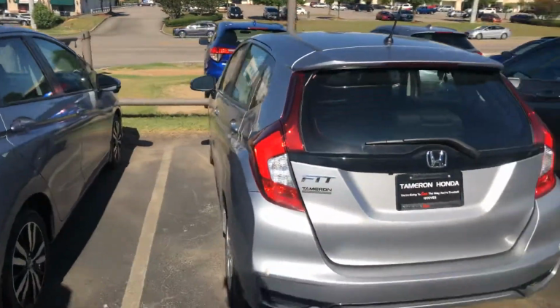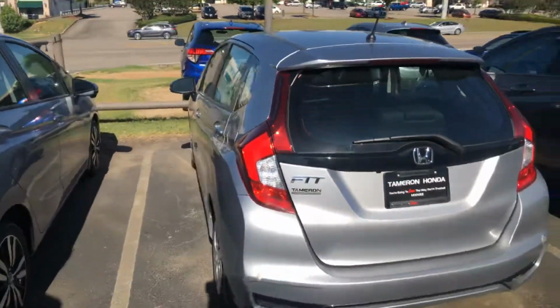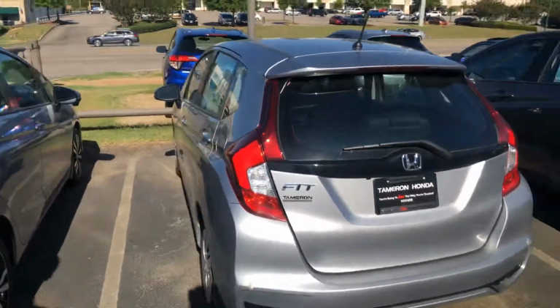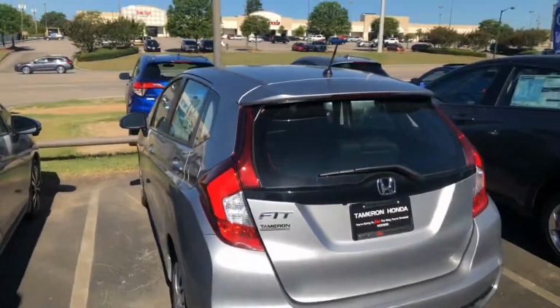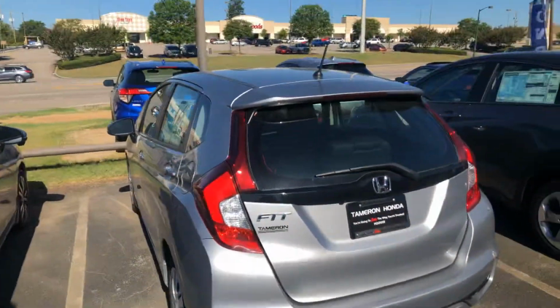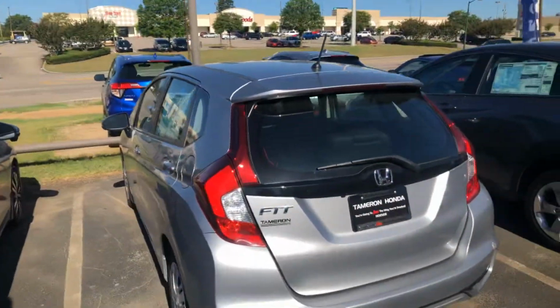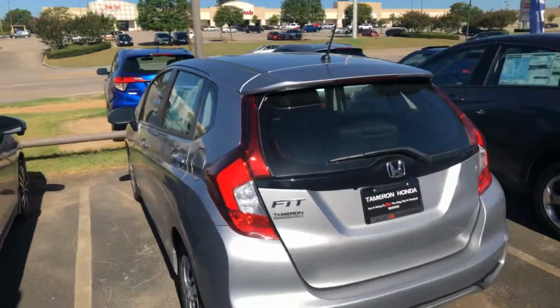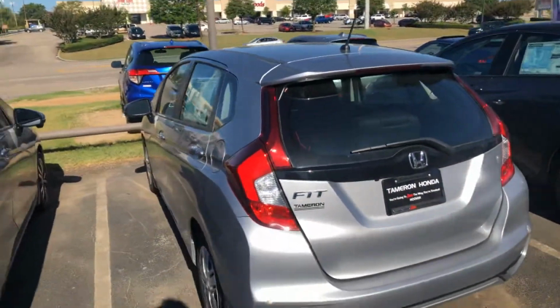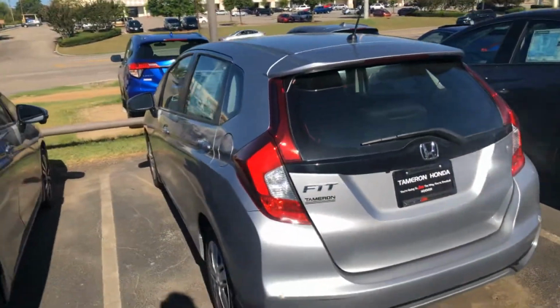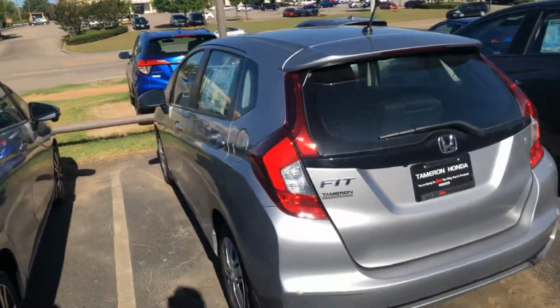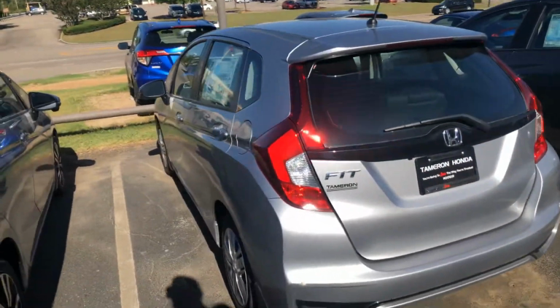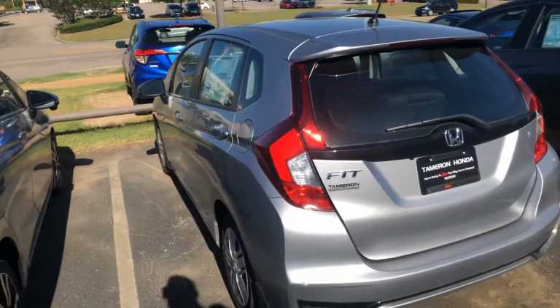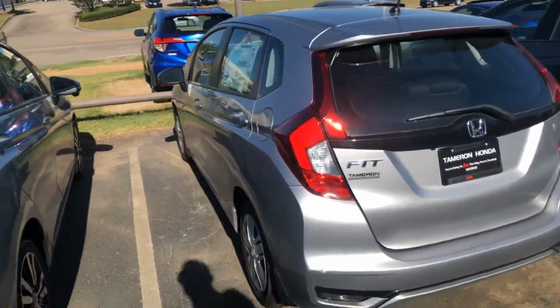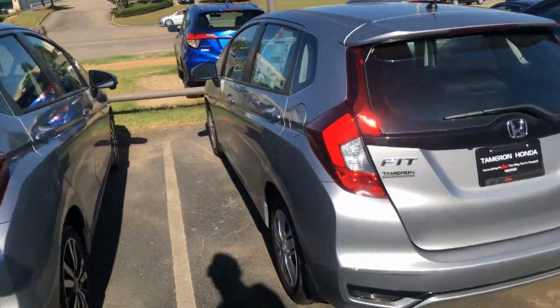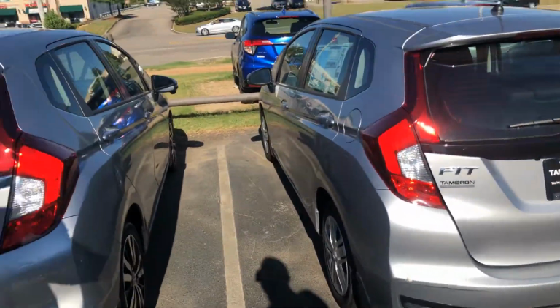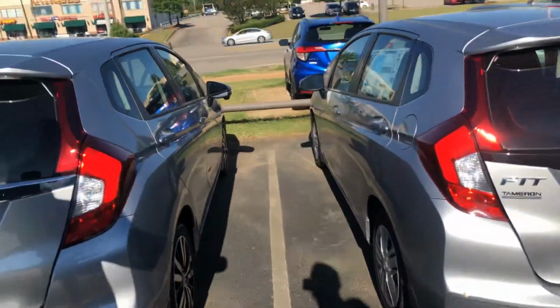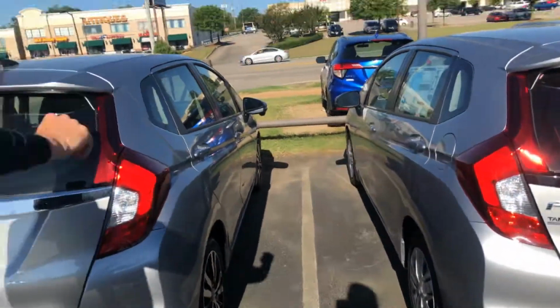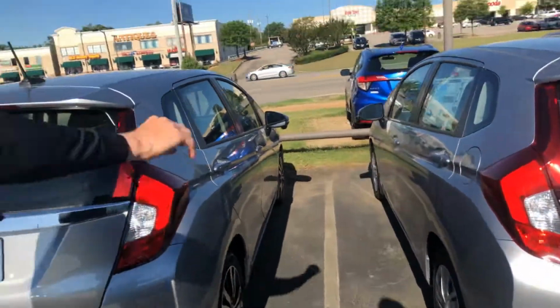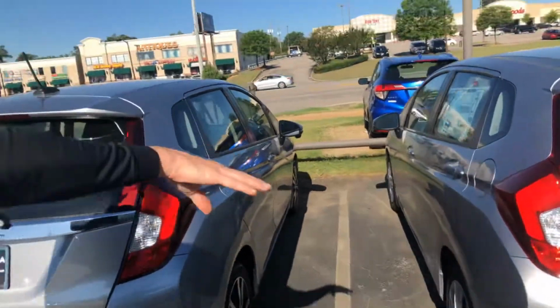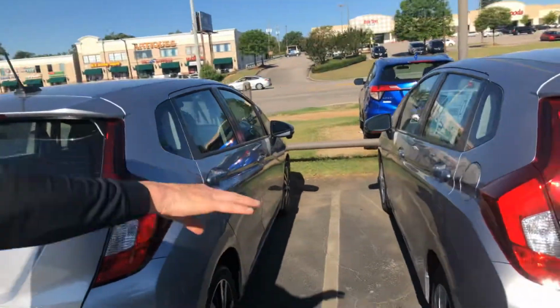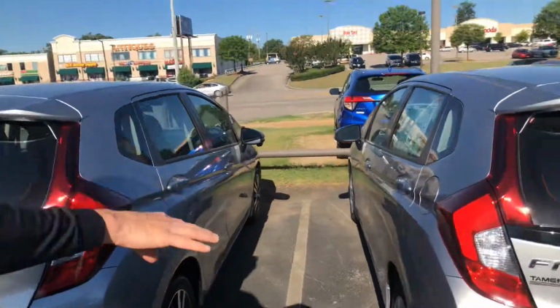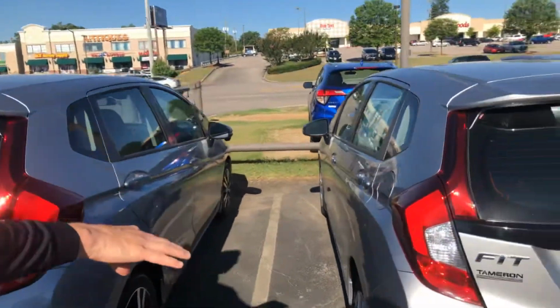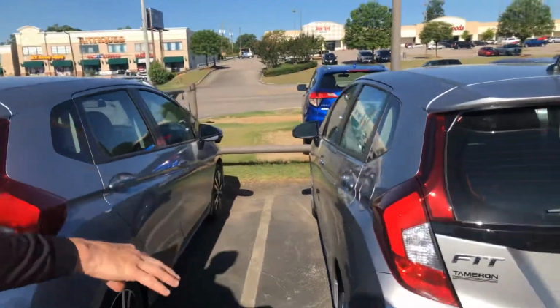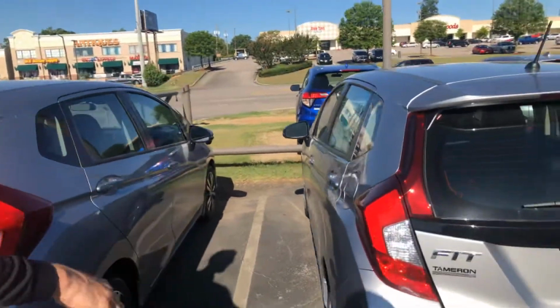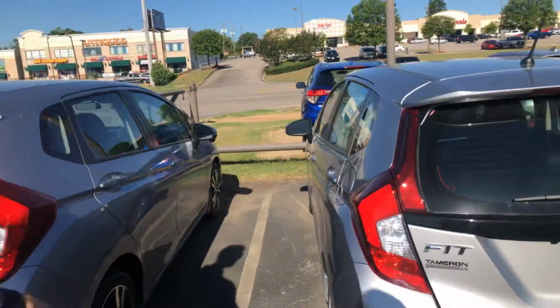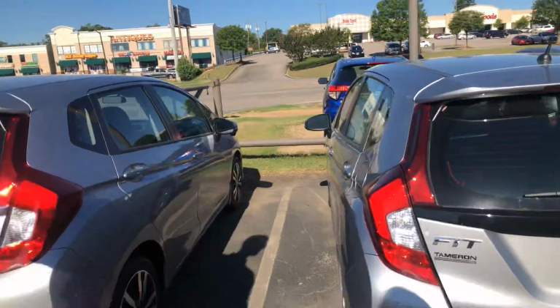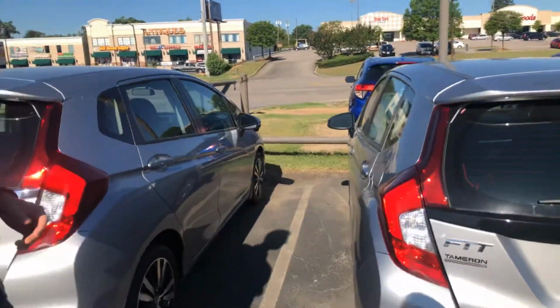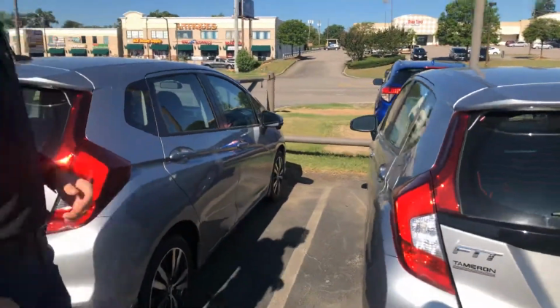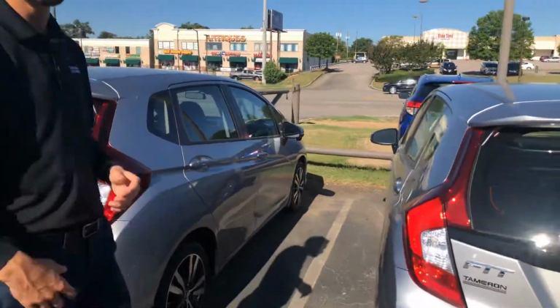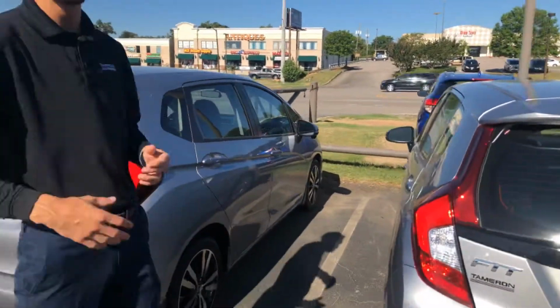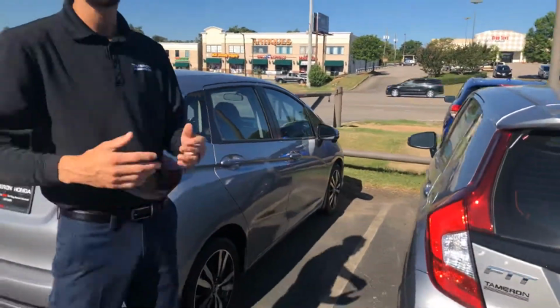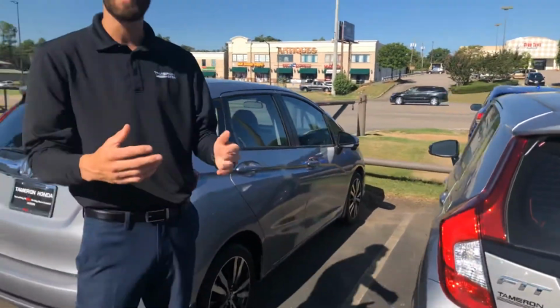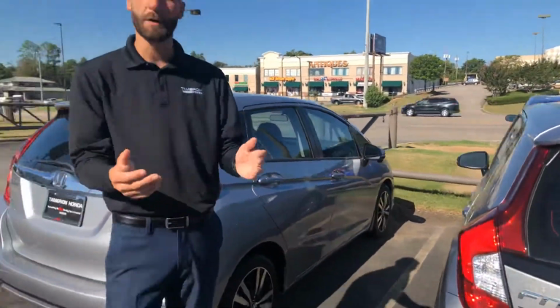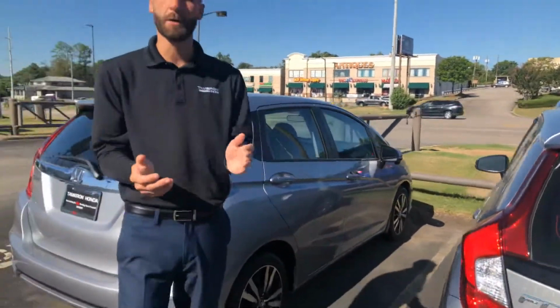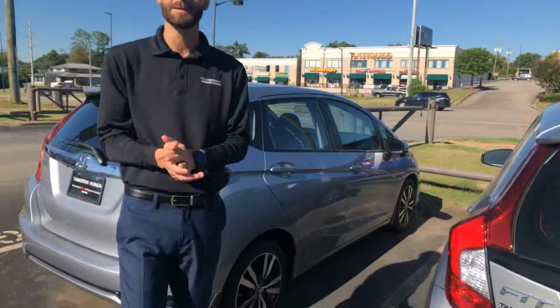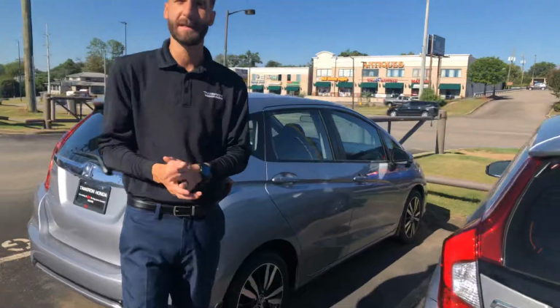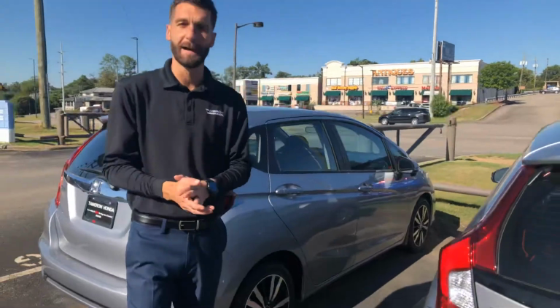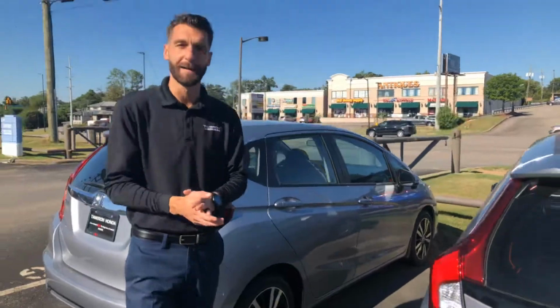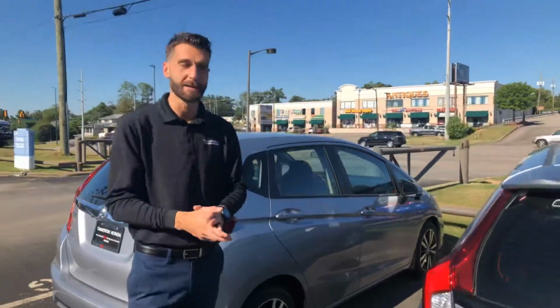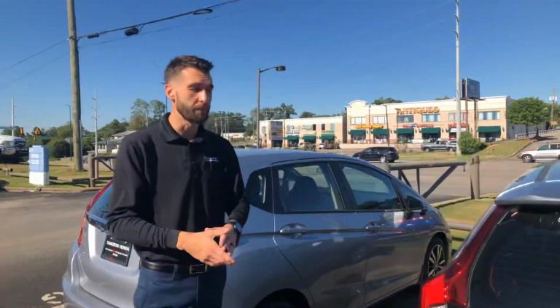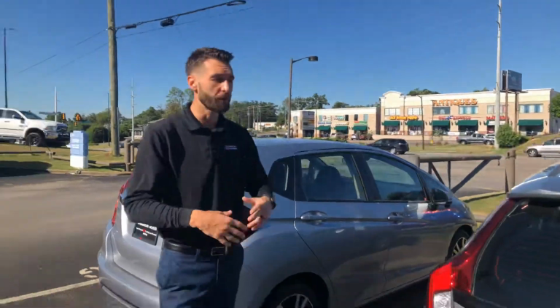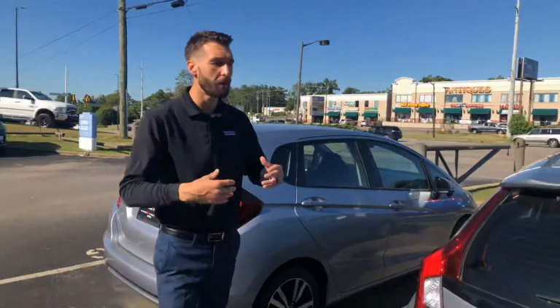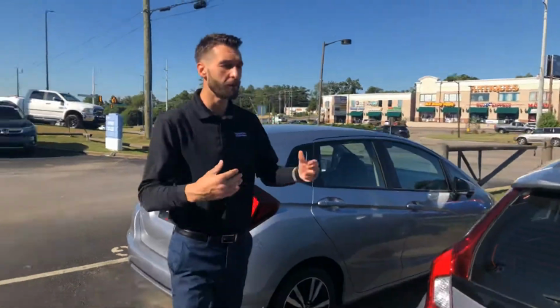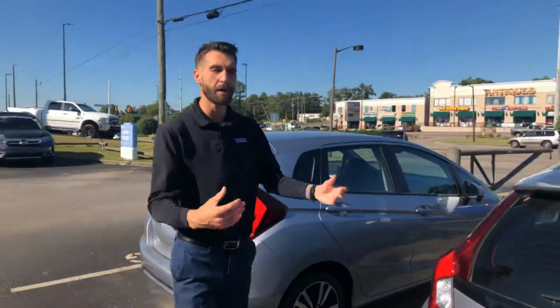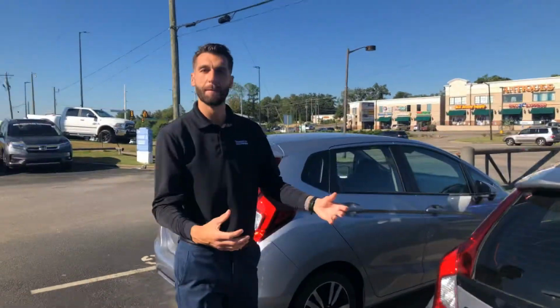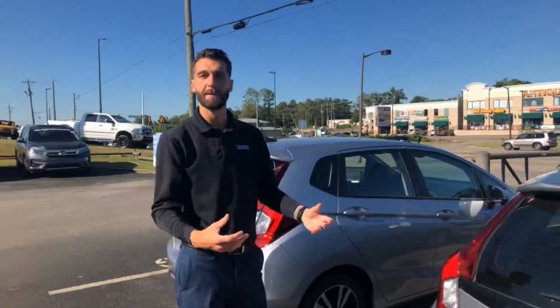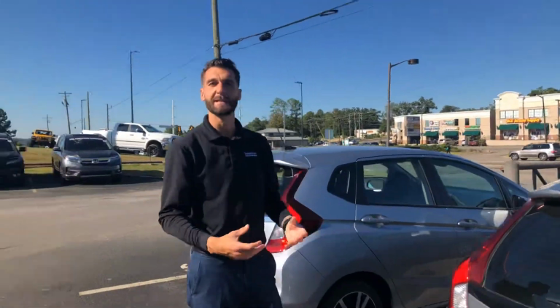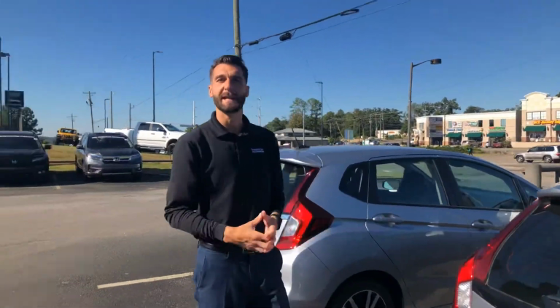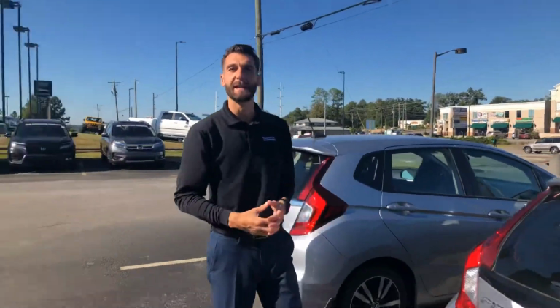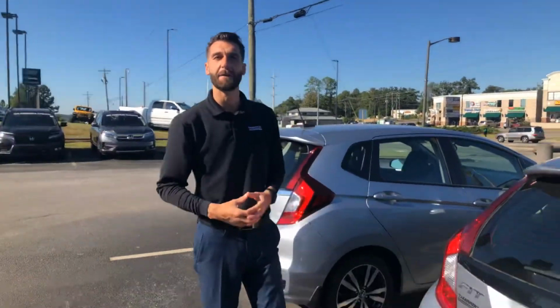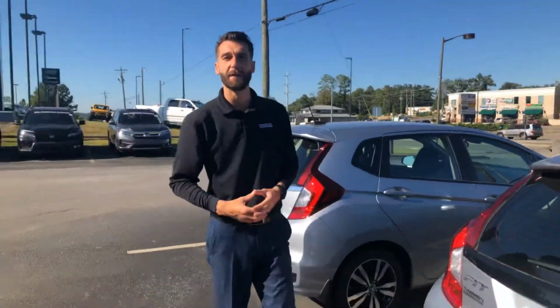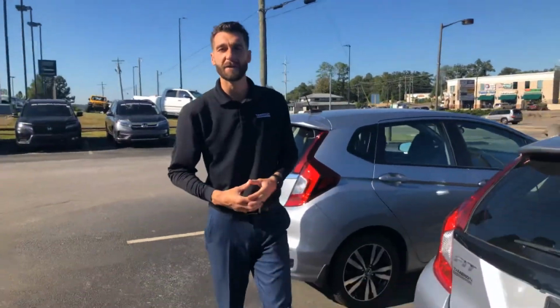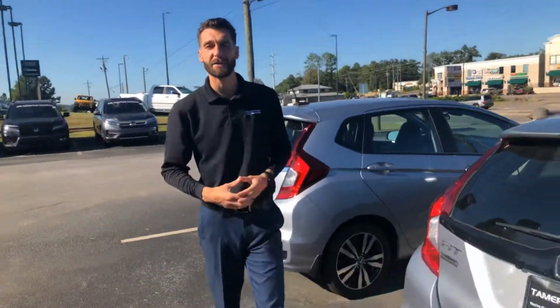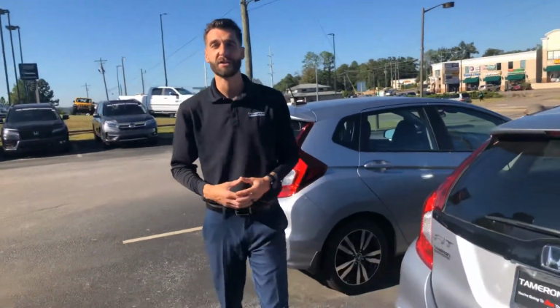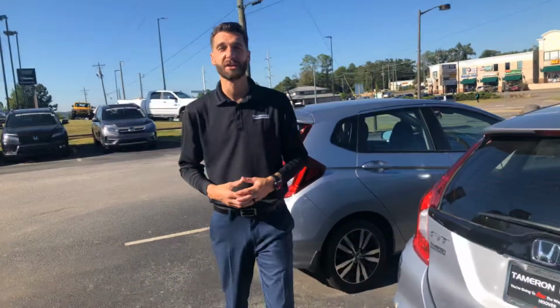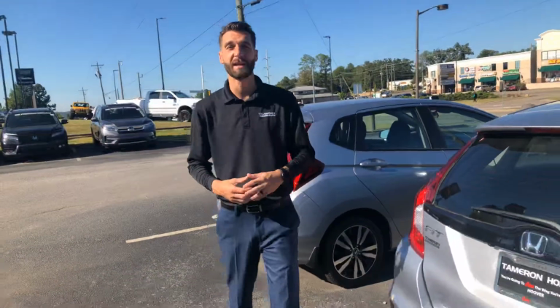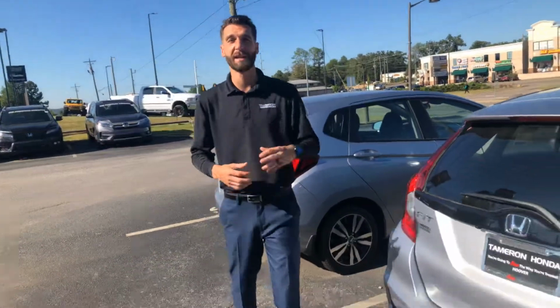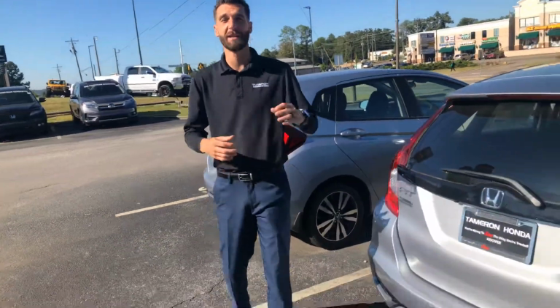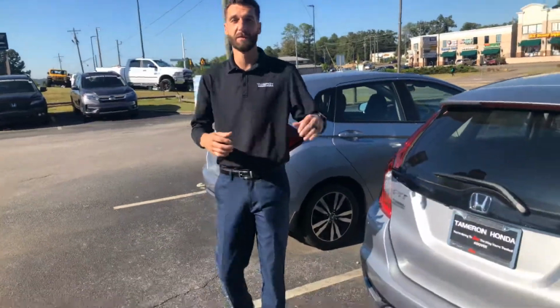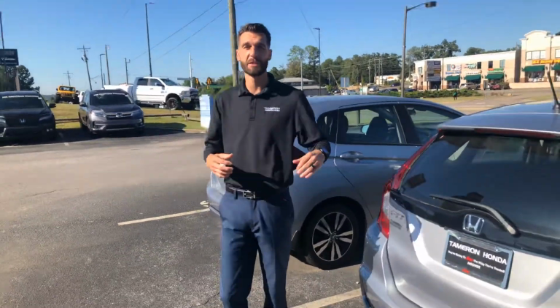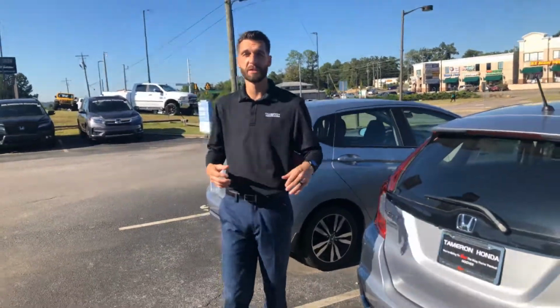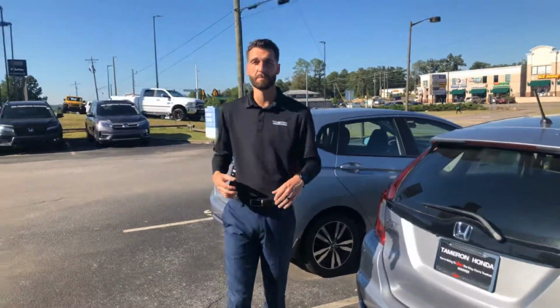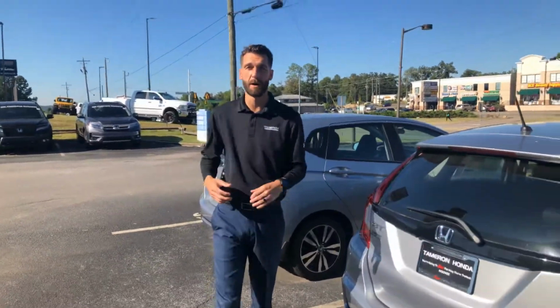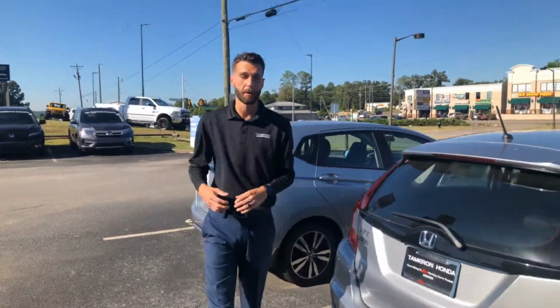I have an EX right here and I also have an LX. I think the one that you inquired on was an LX. I'm going to go over a couple of standout features that you're going to get on this year's model.